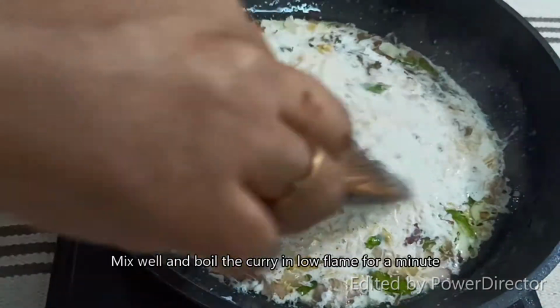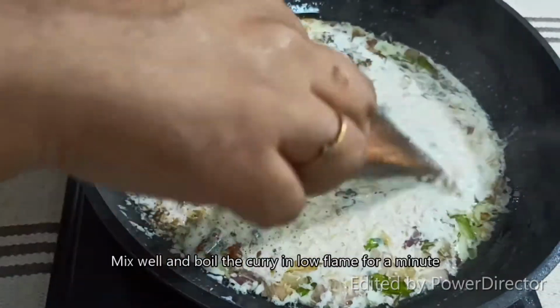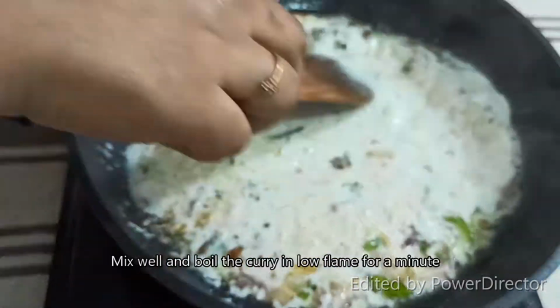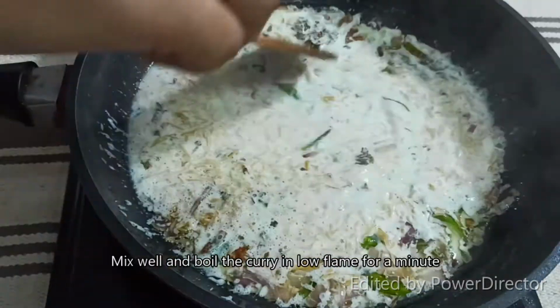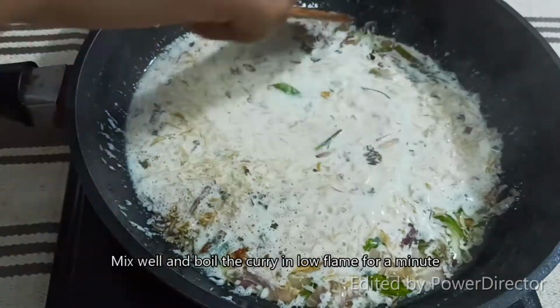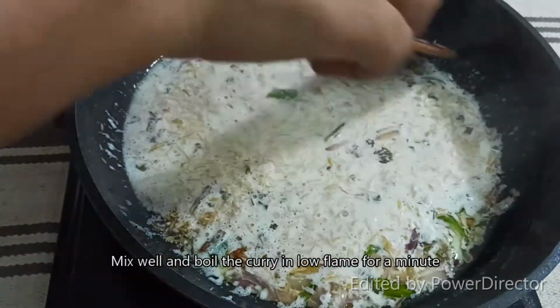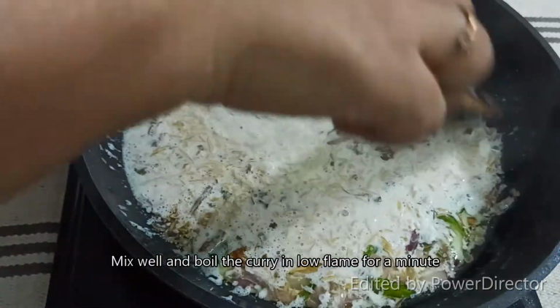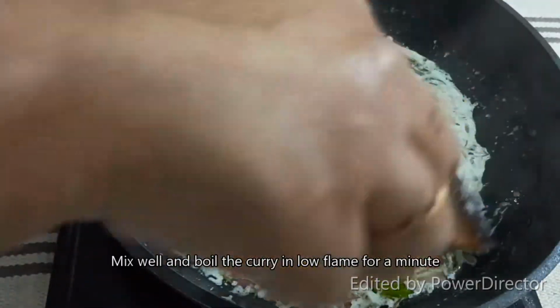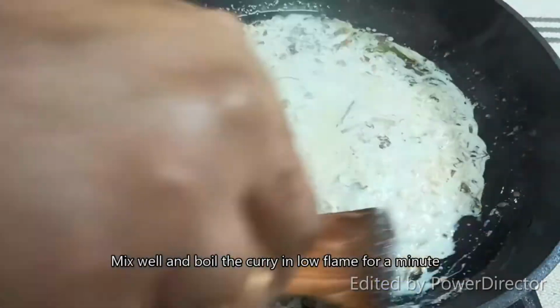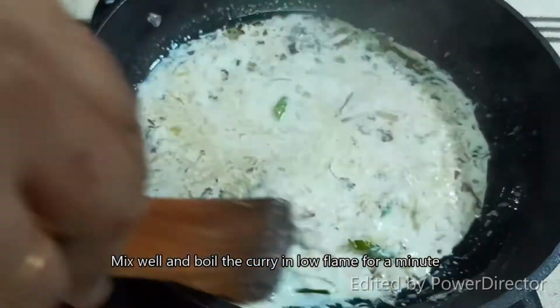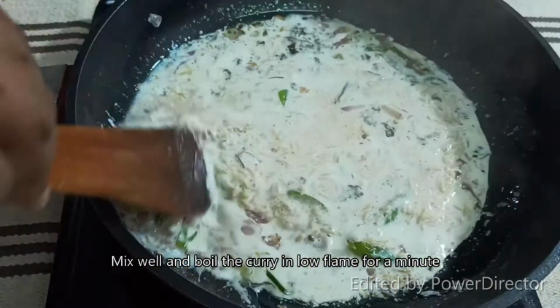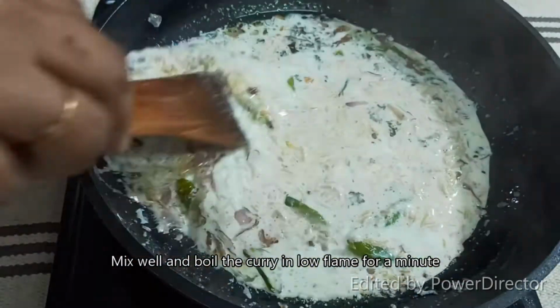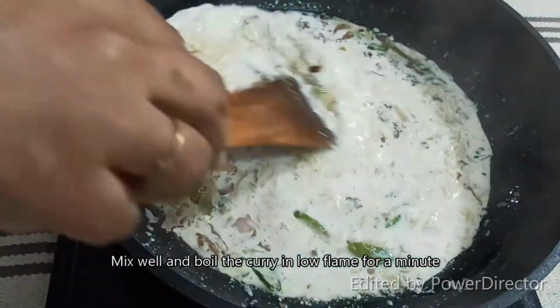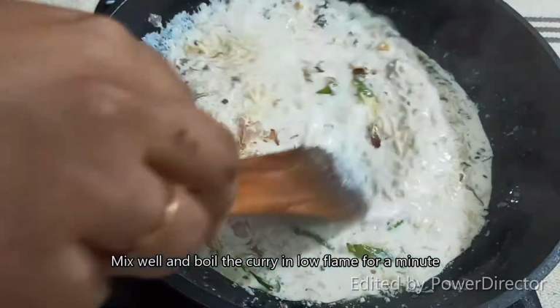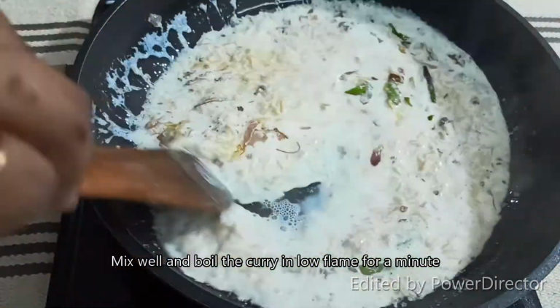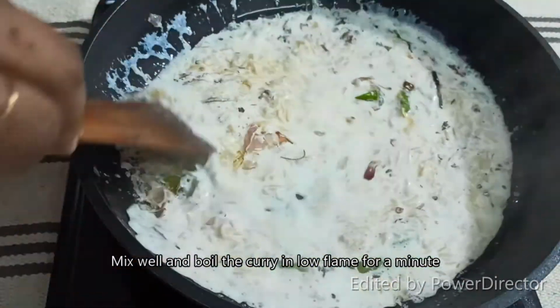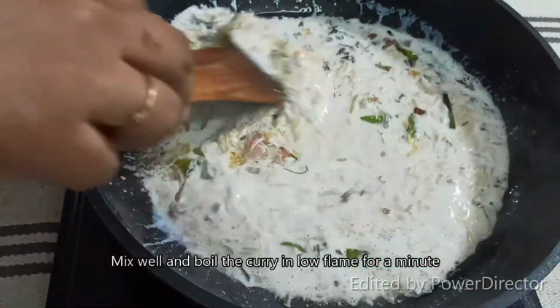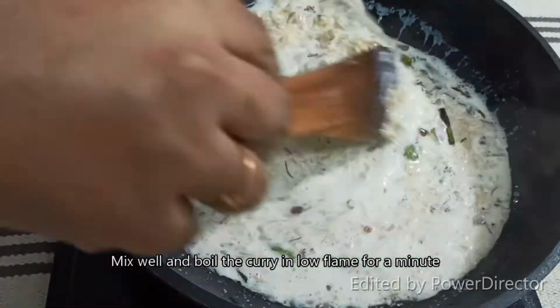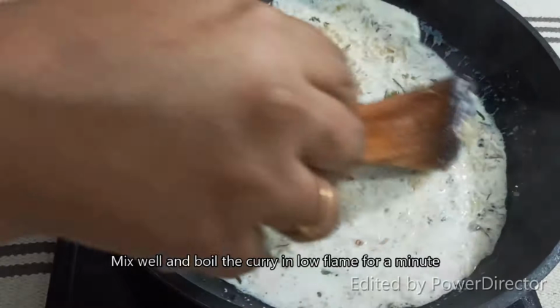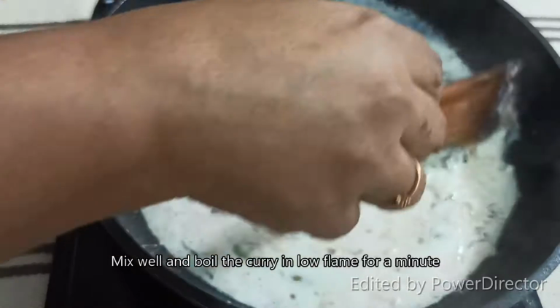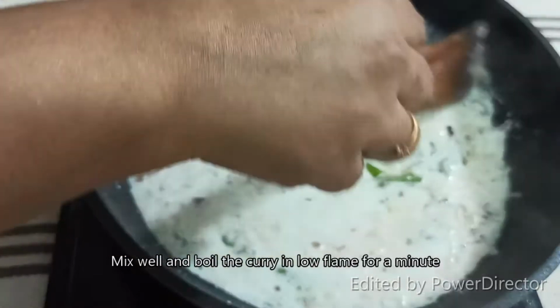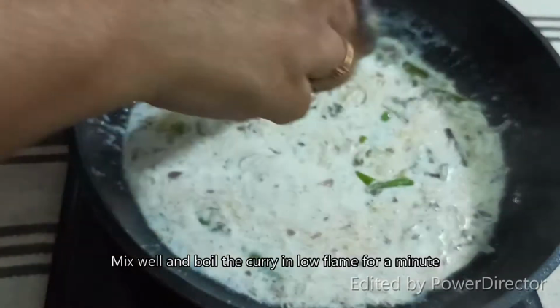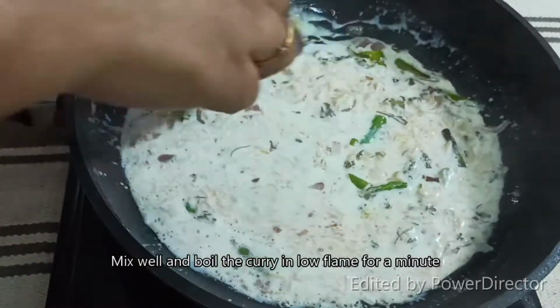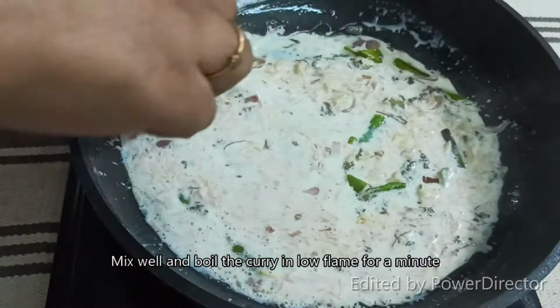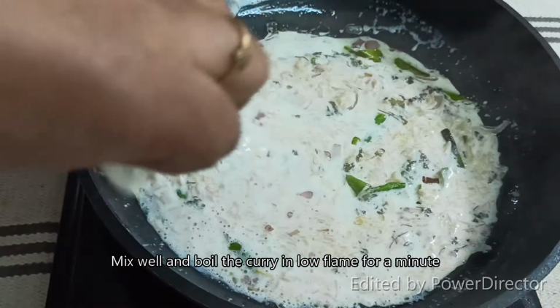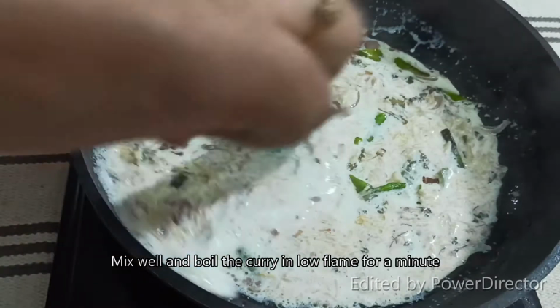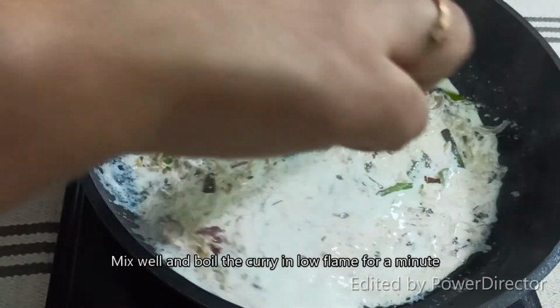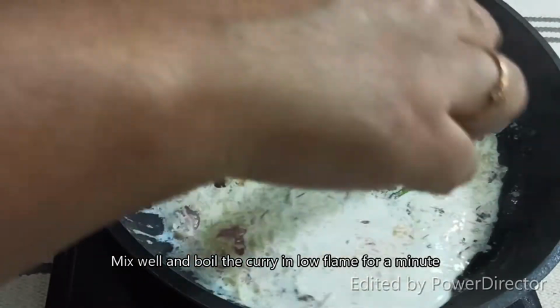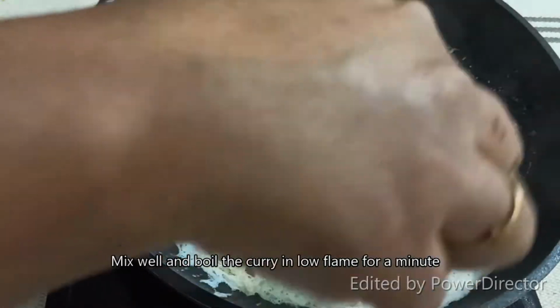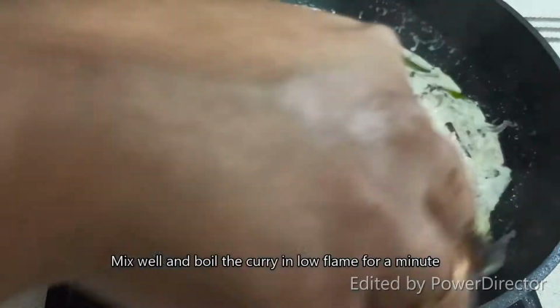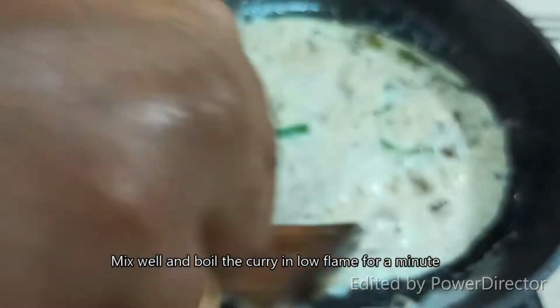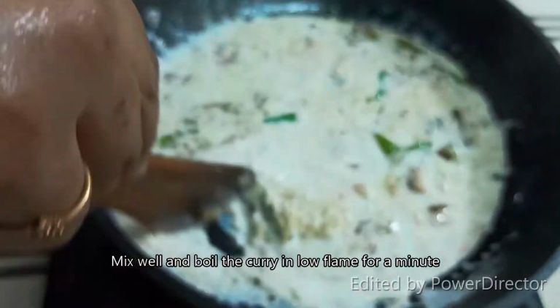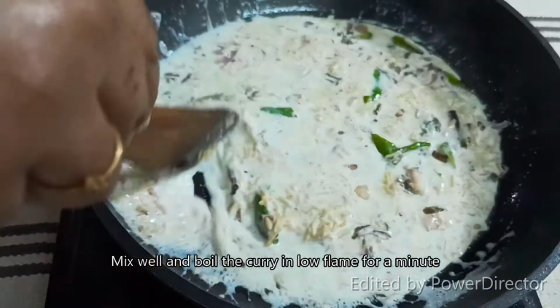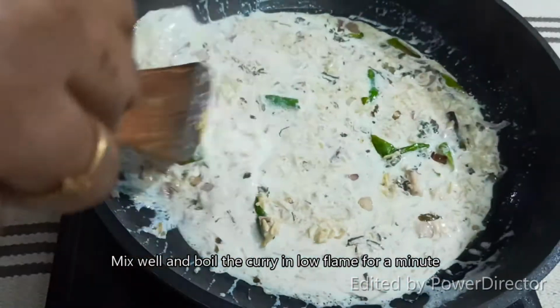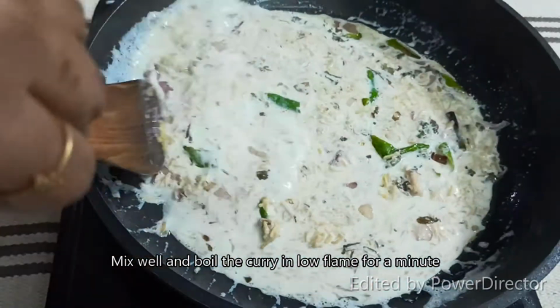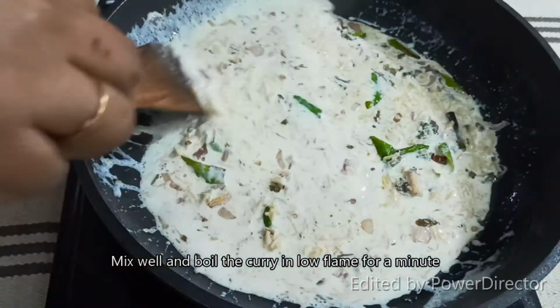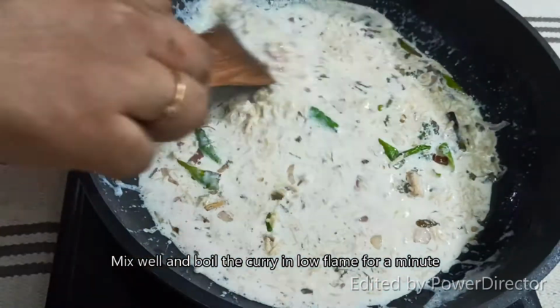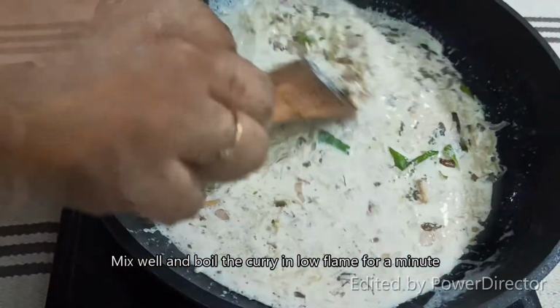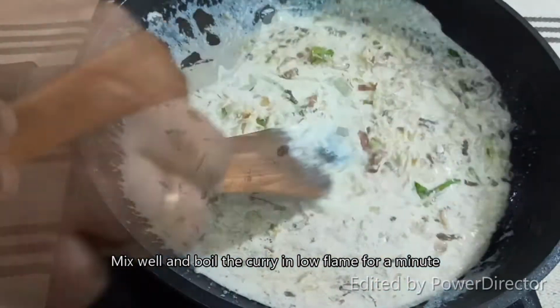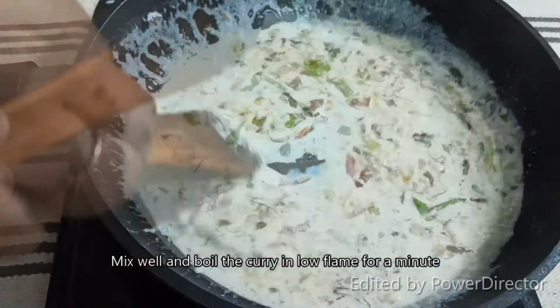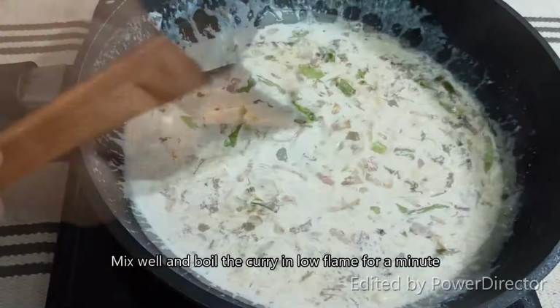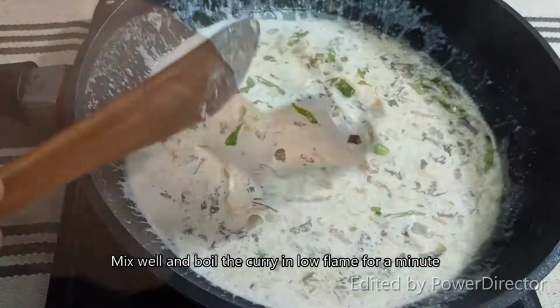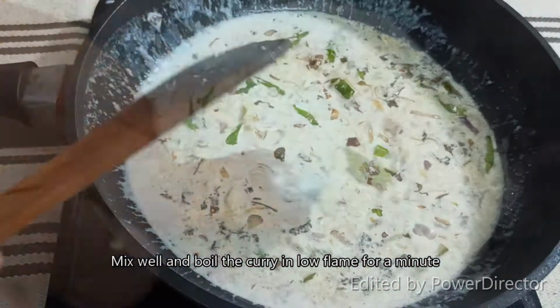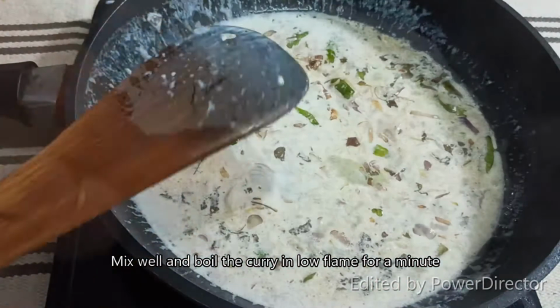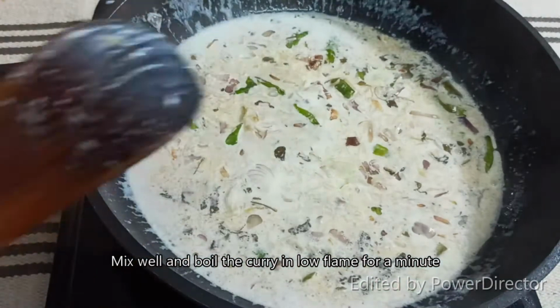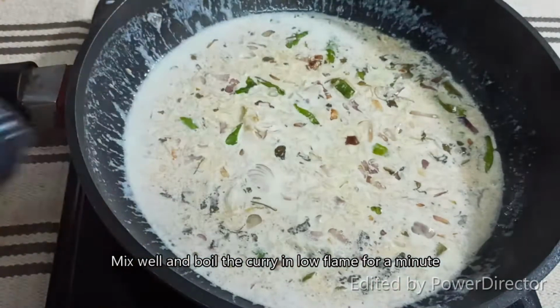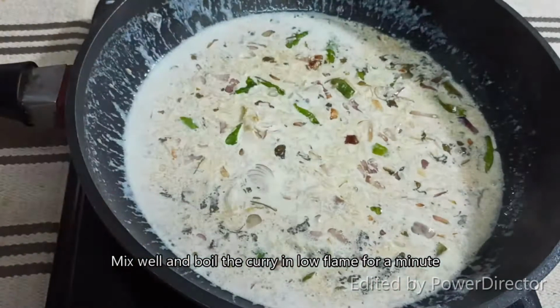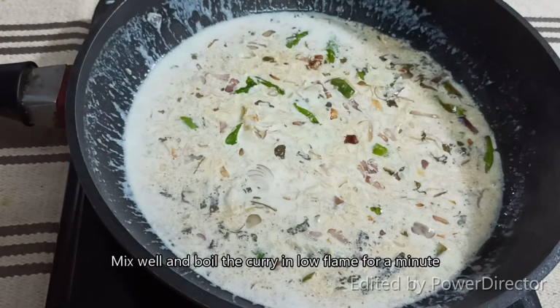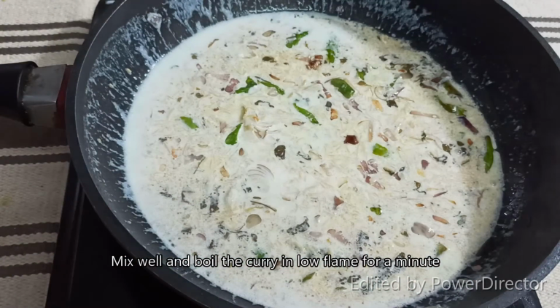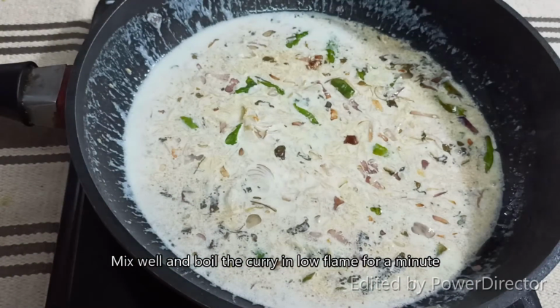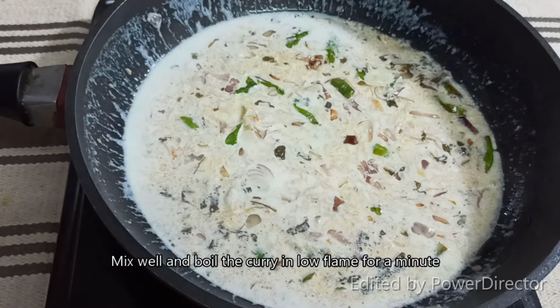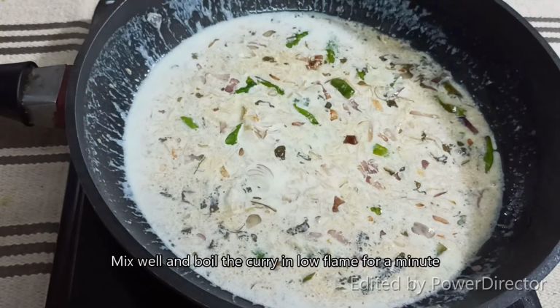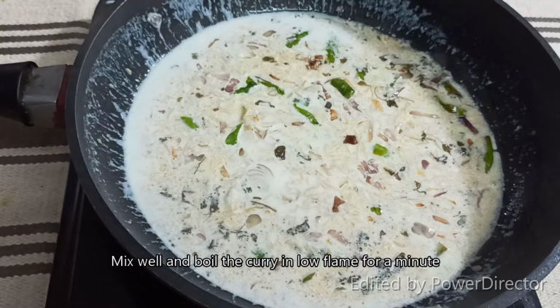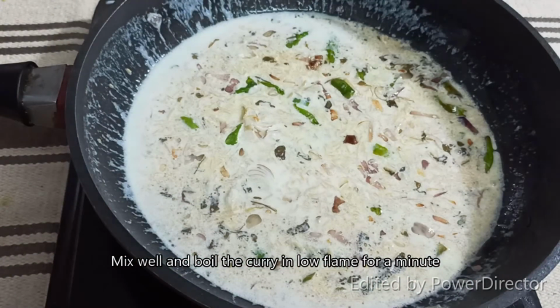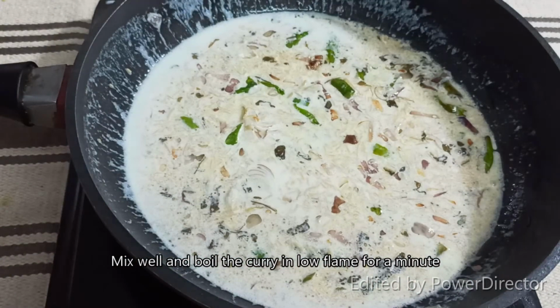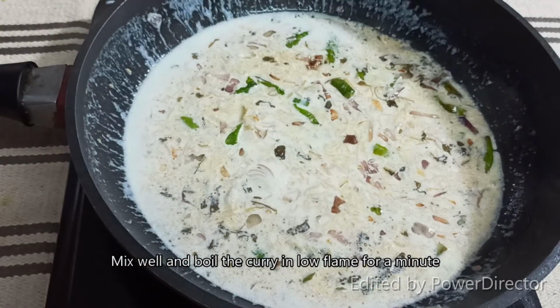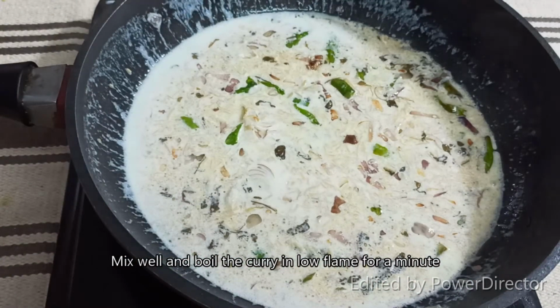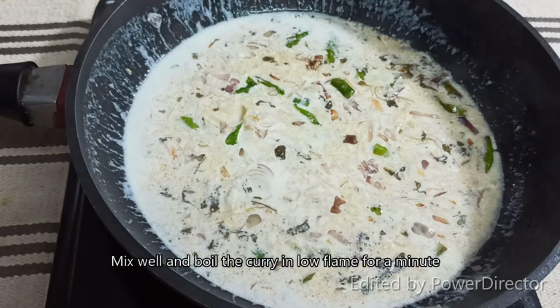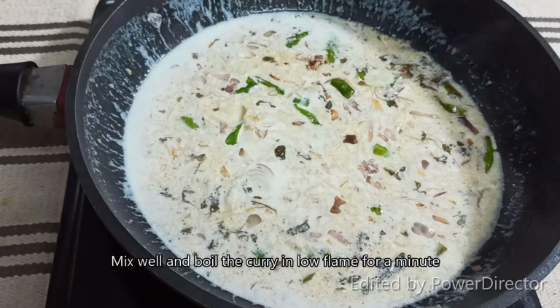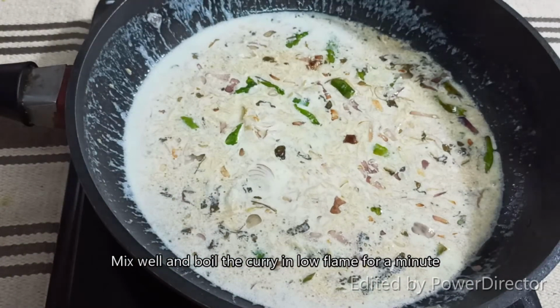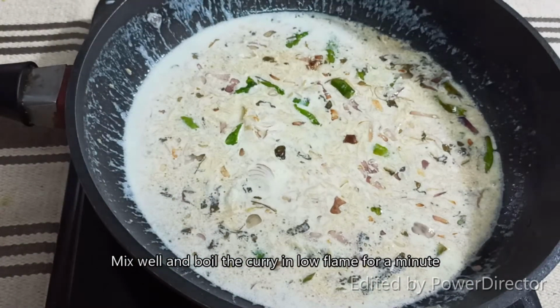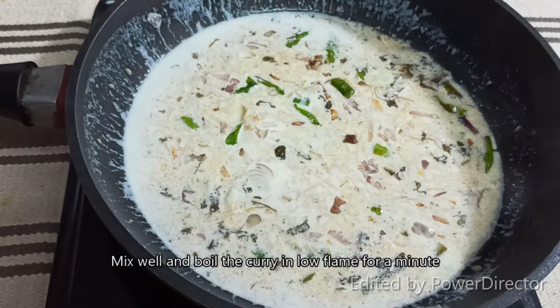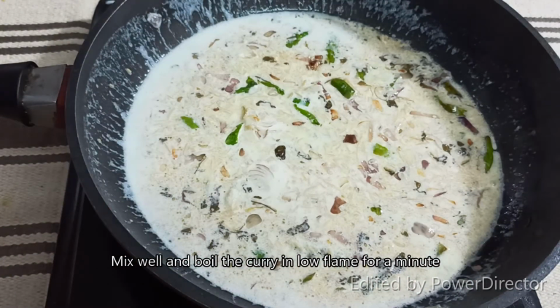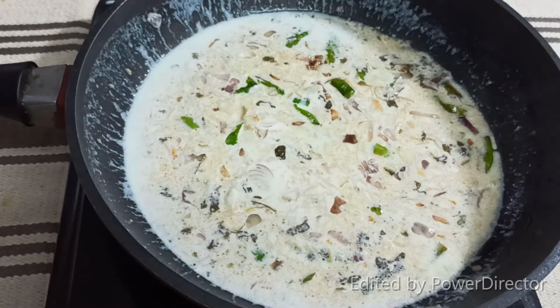This recipe has a thin consistency. We will cook this well.